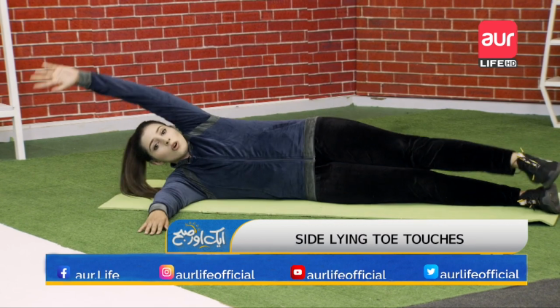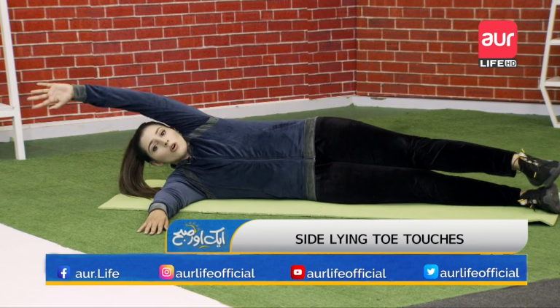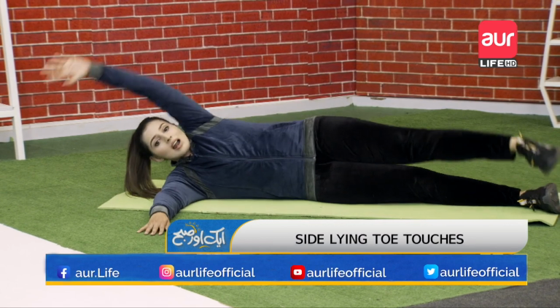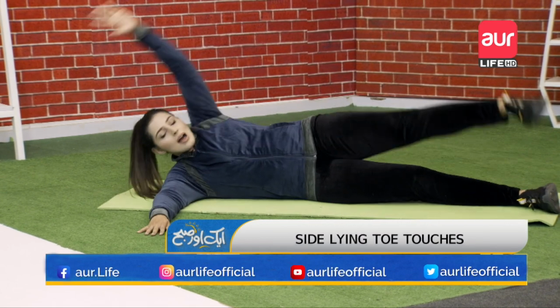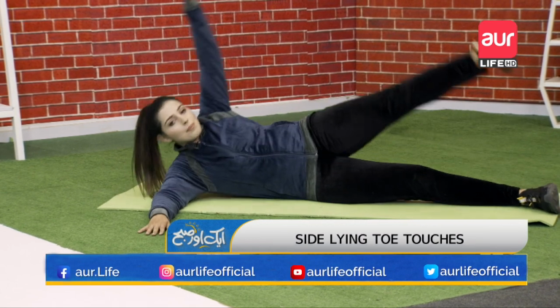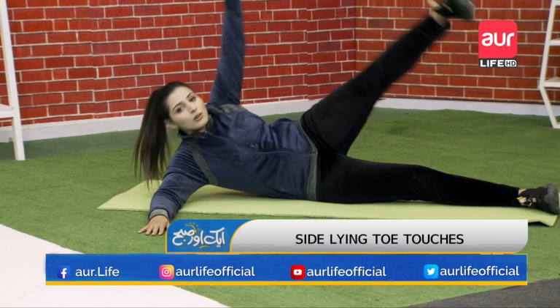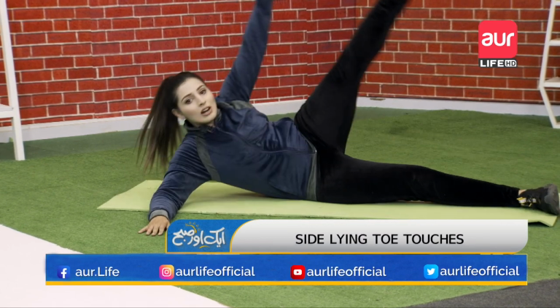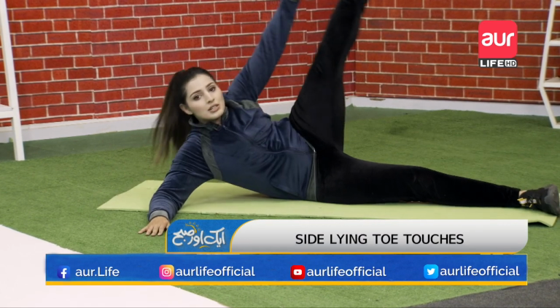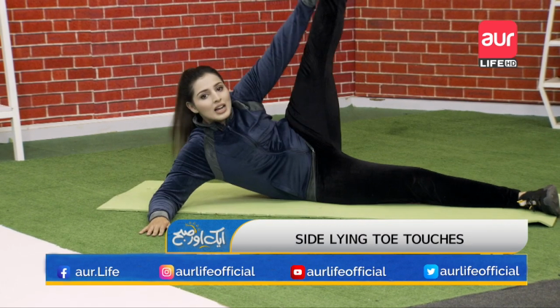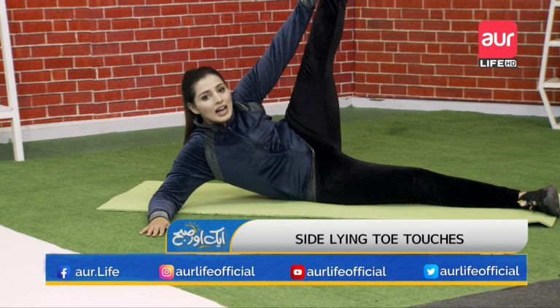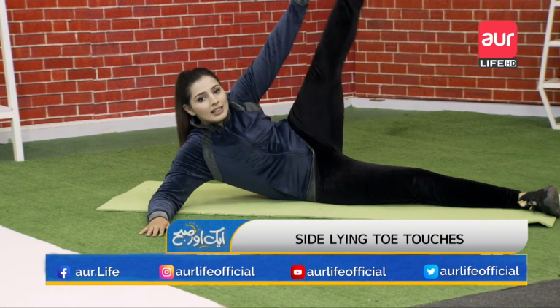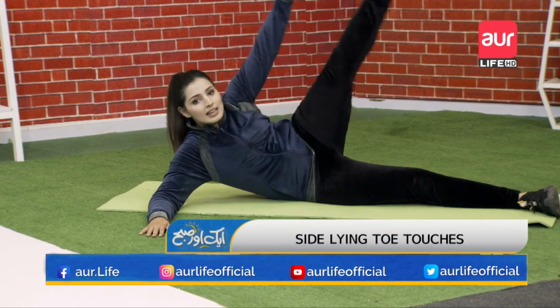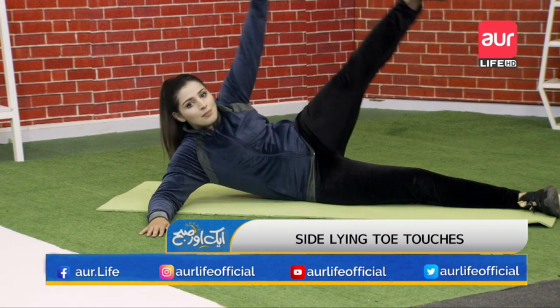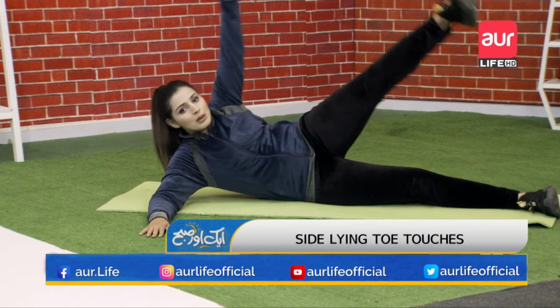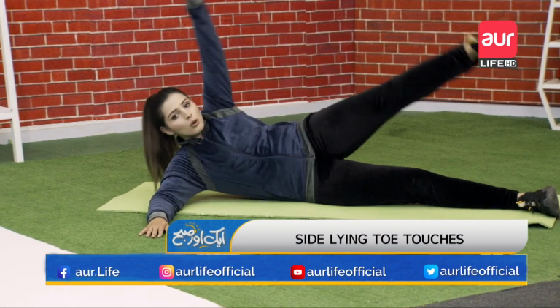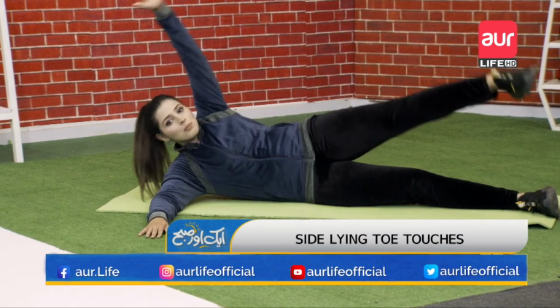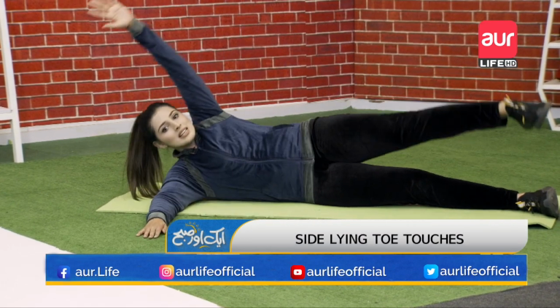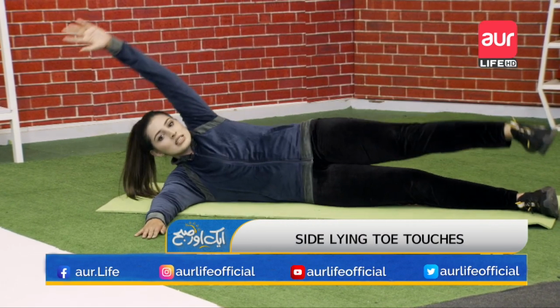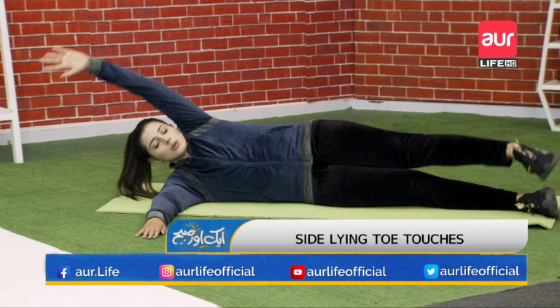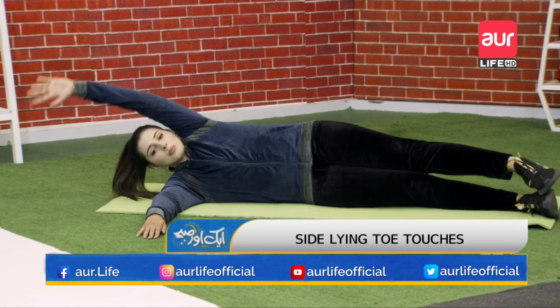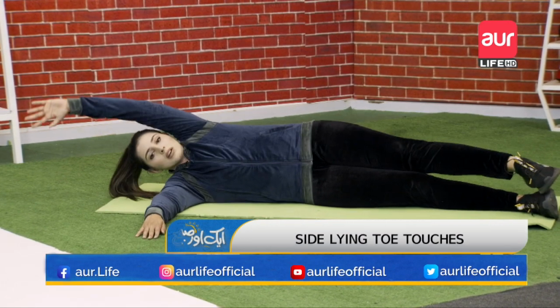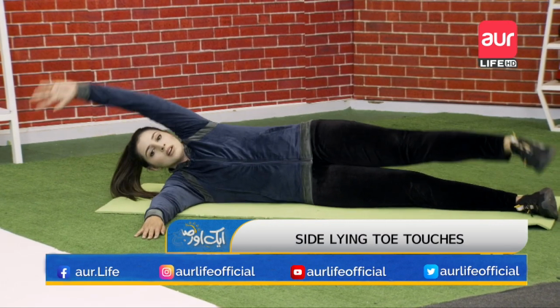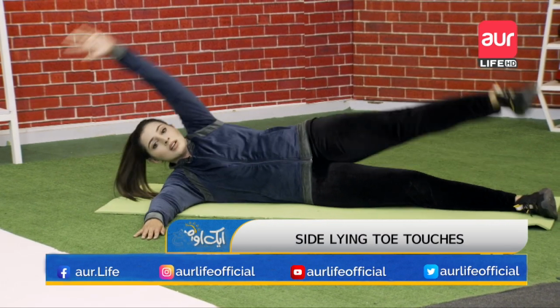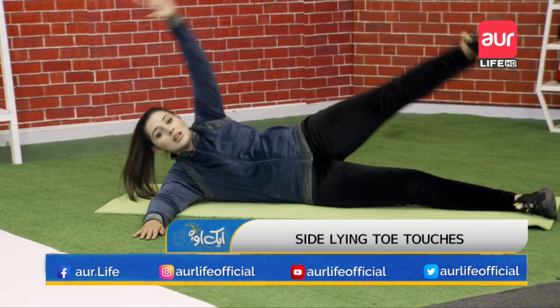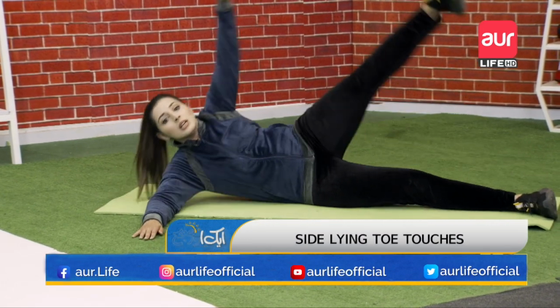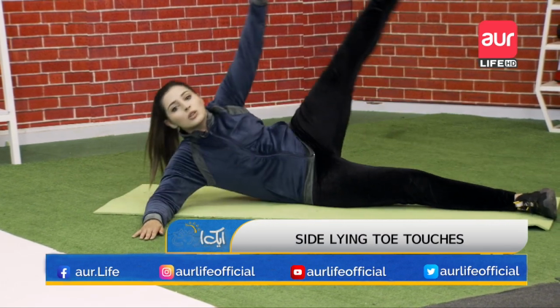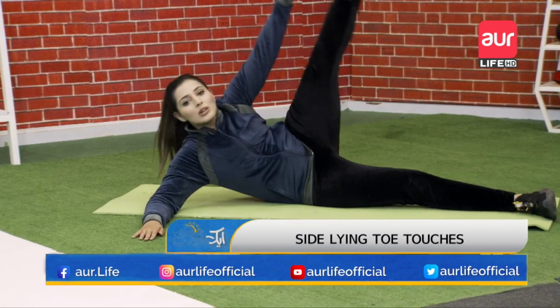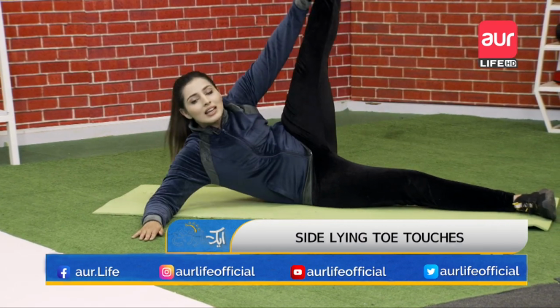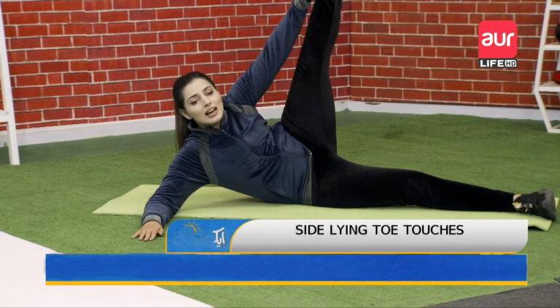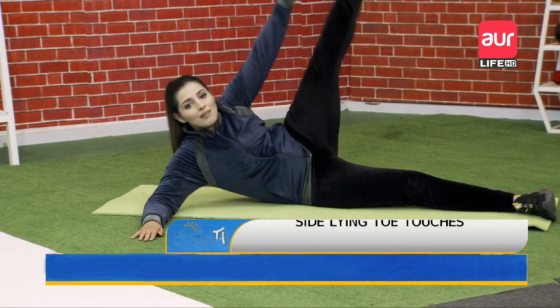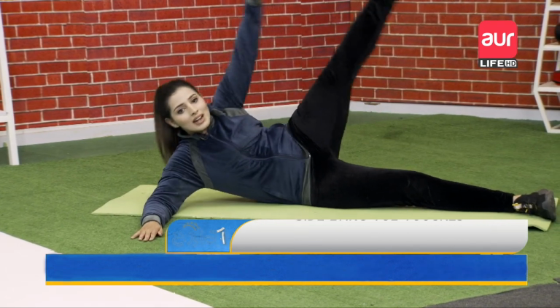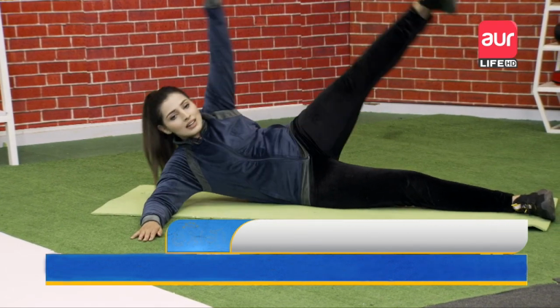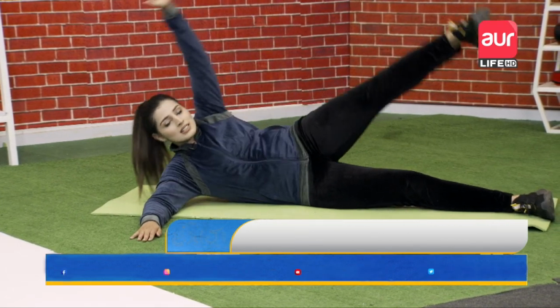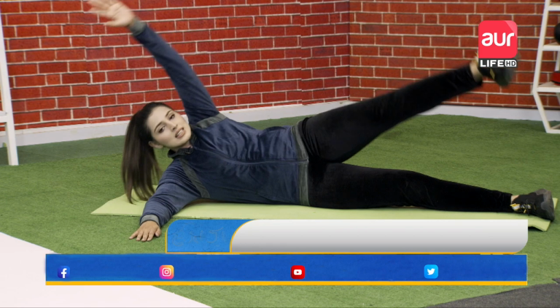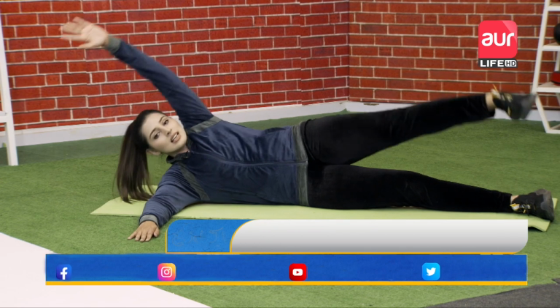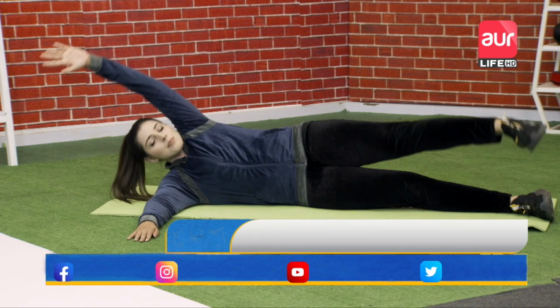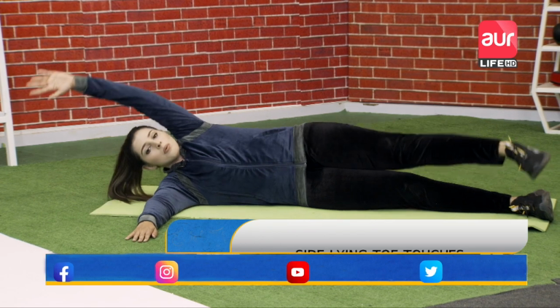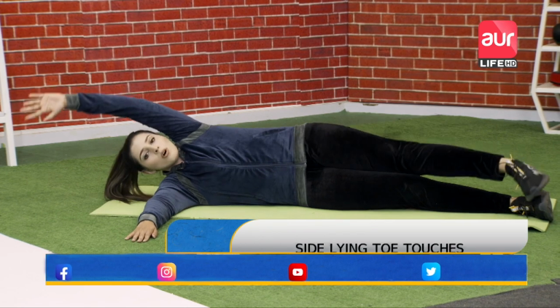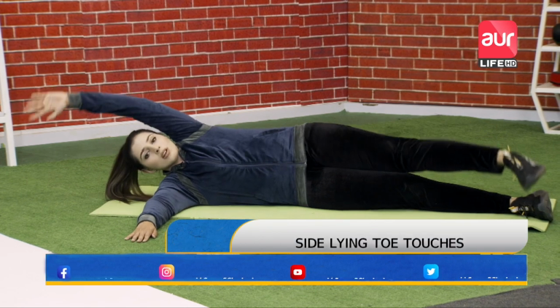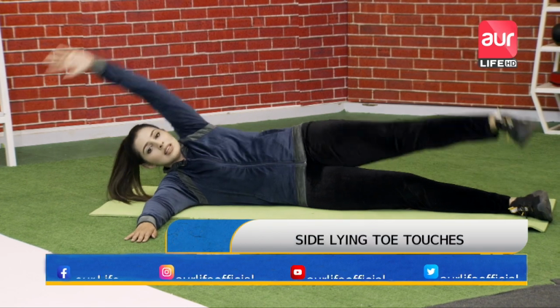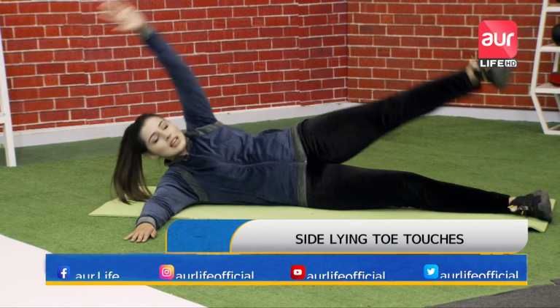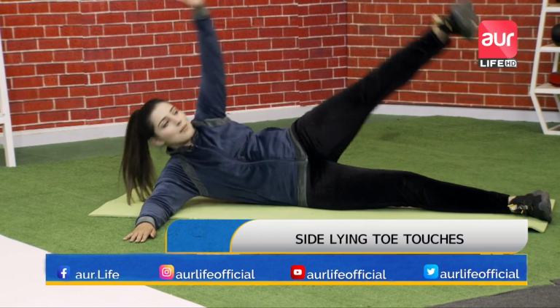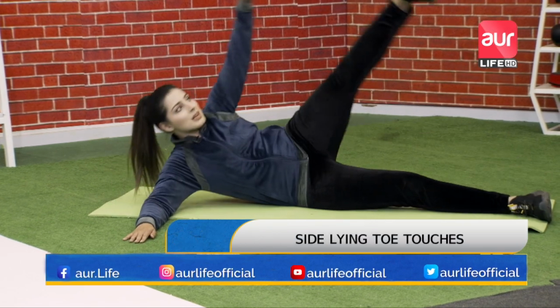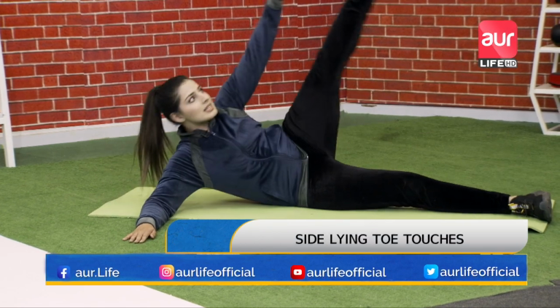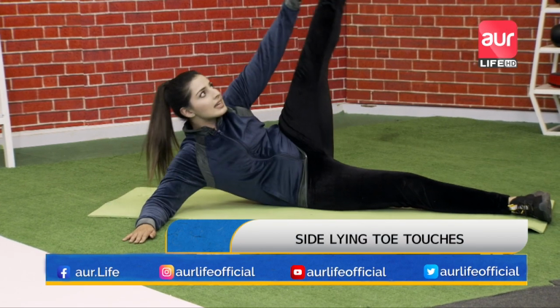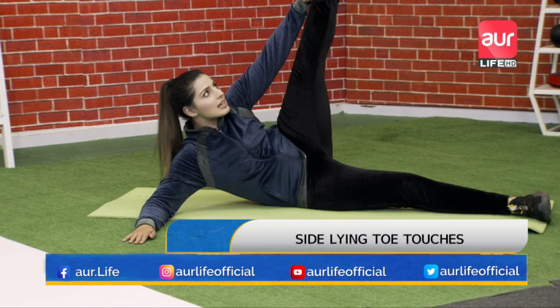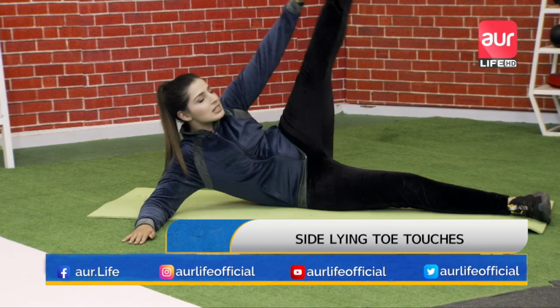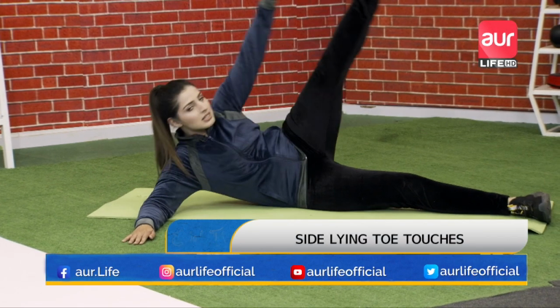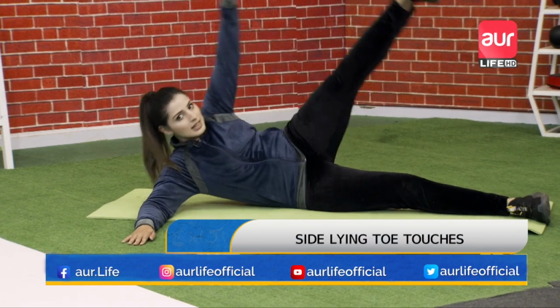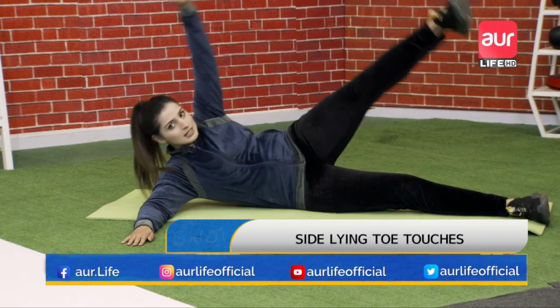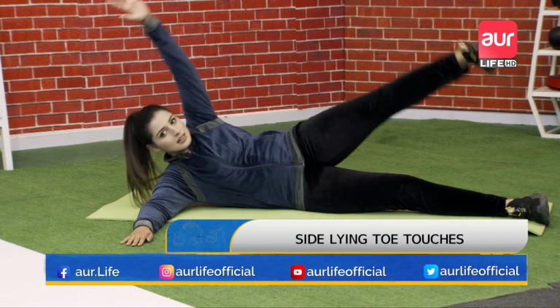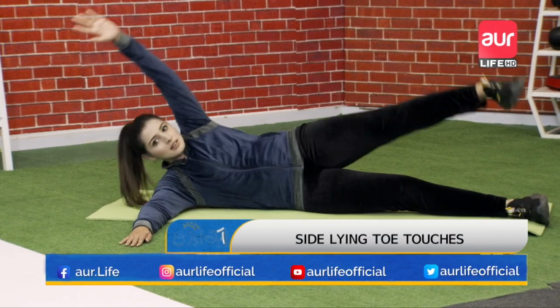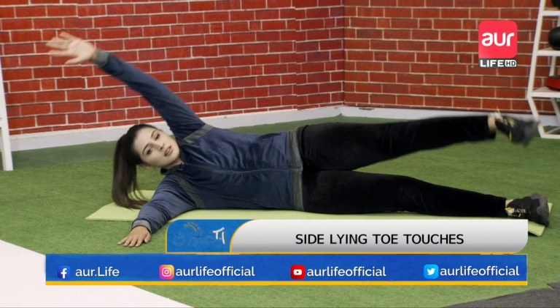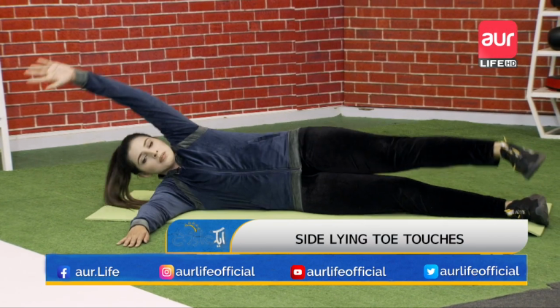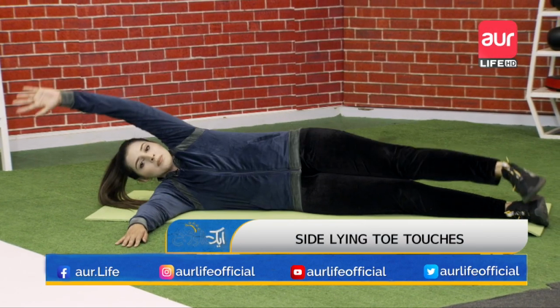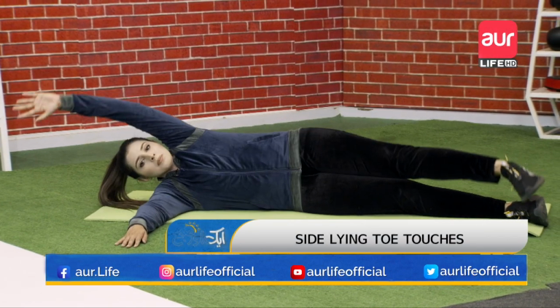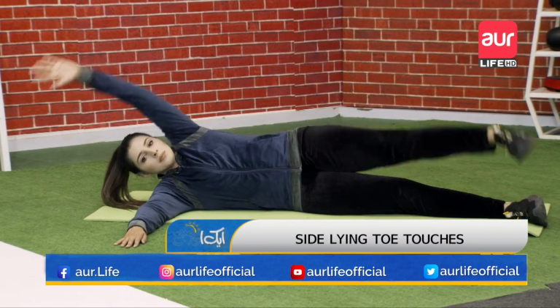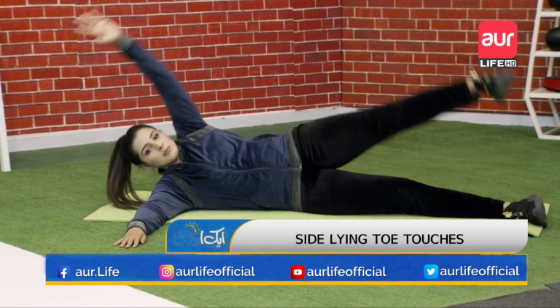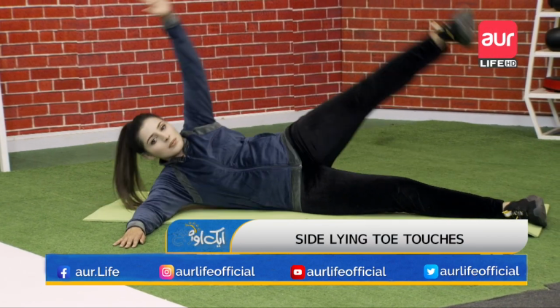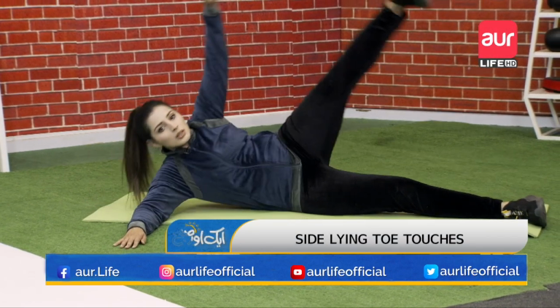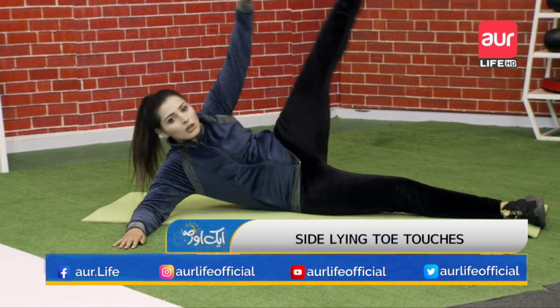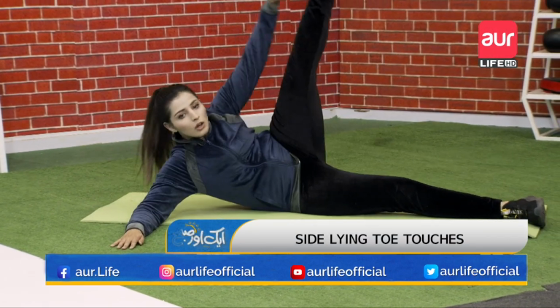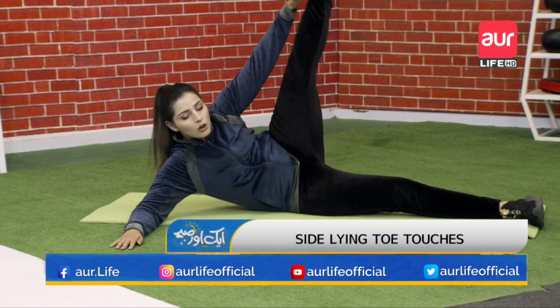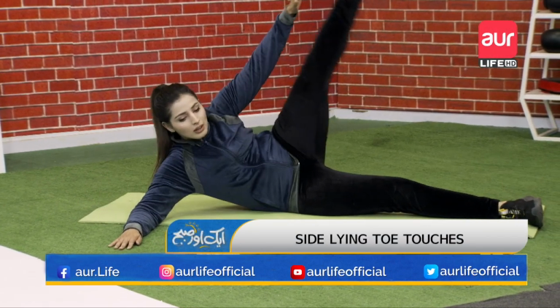You will feel it on your obliques. This is a very amazing exercise for love handles.